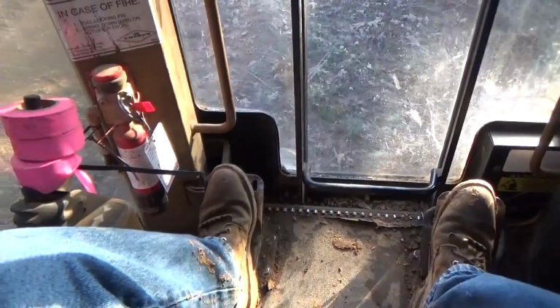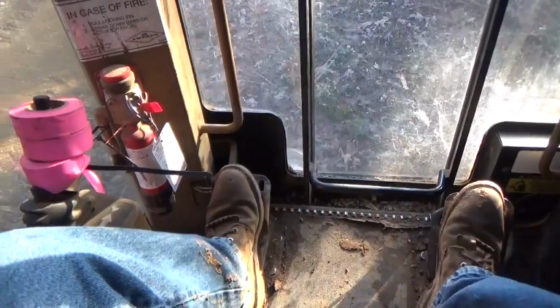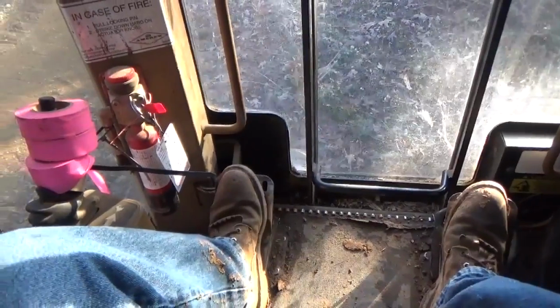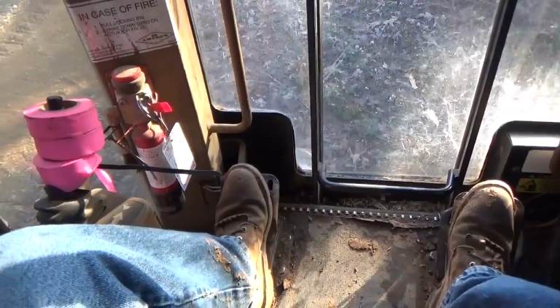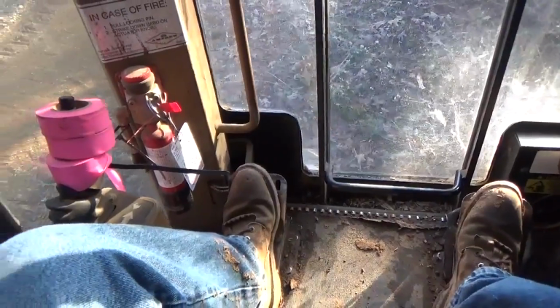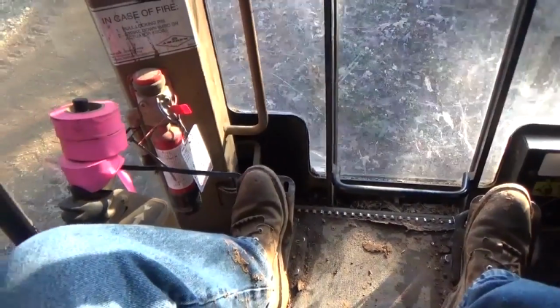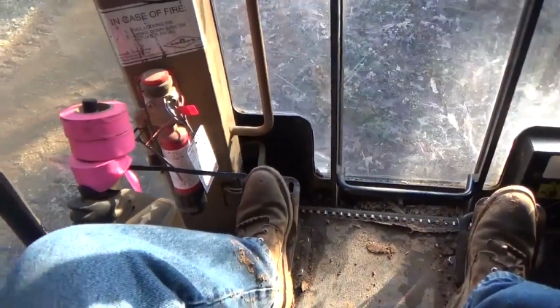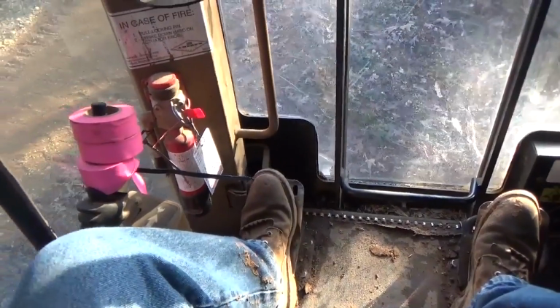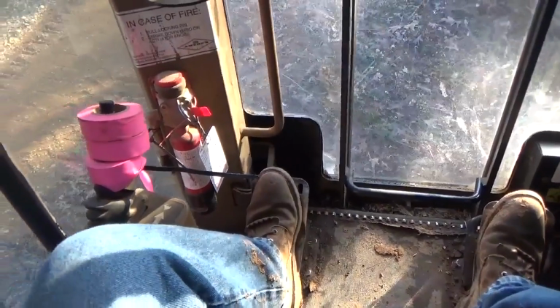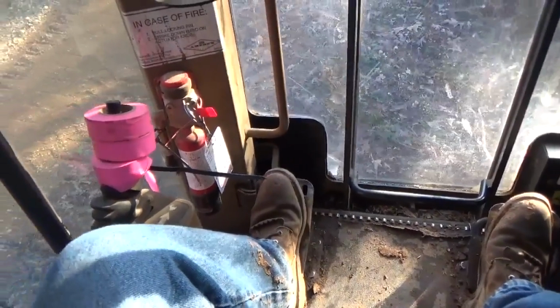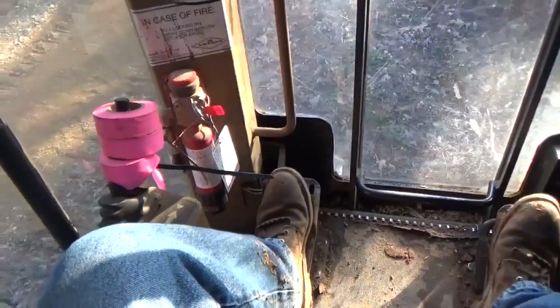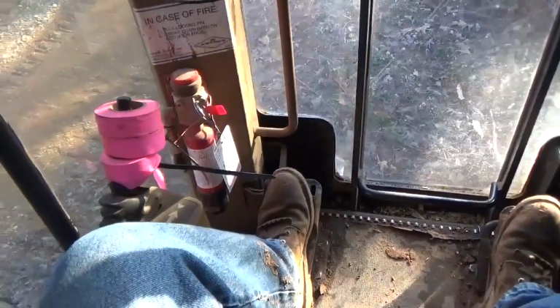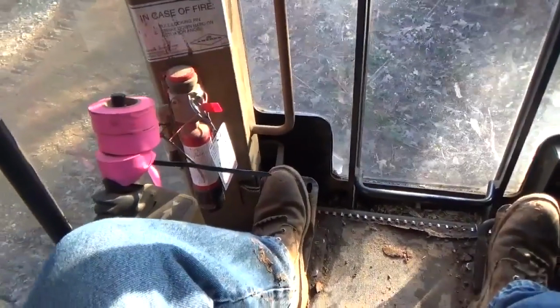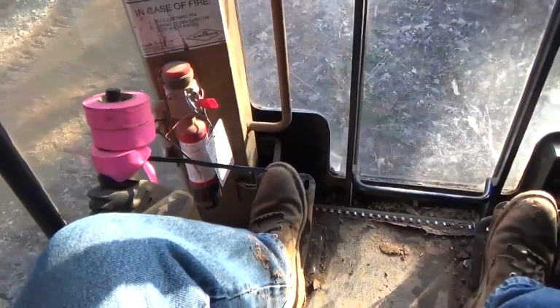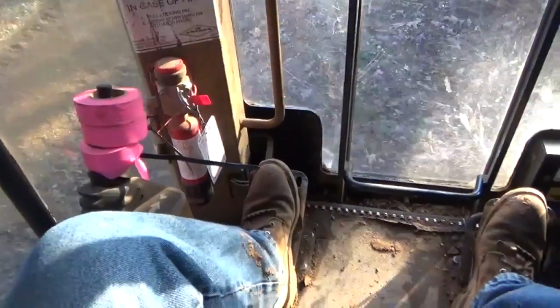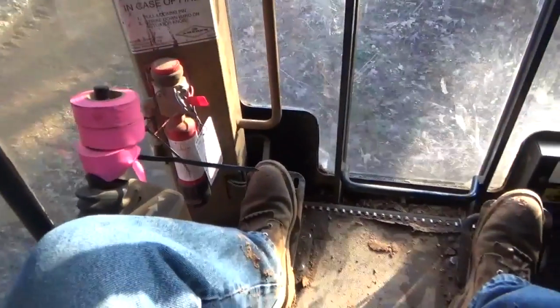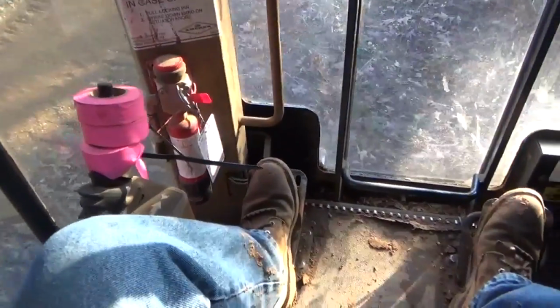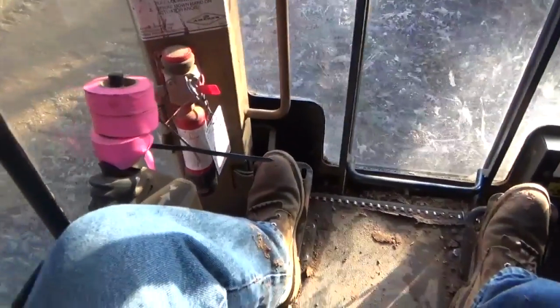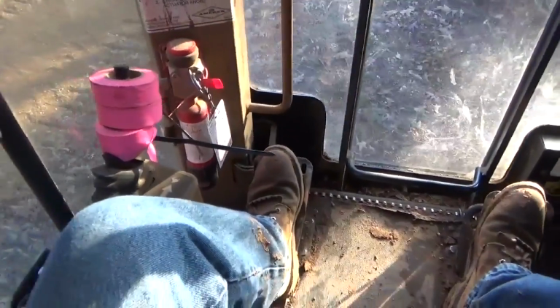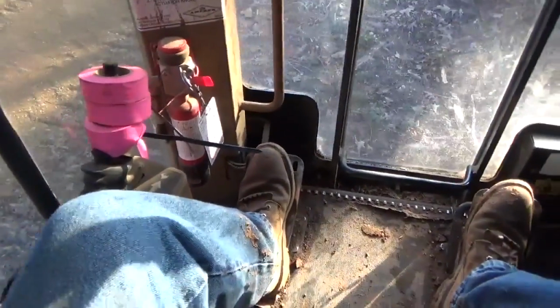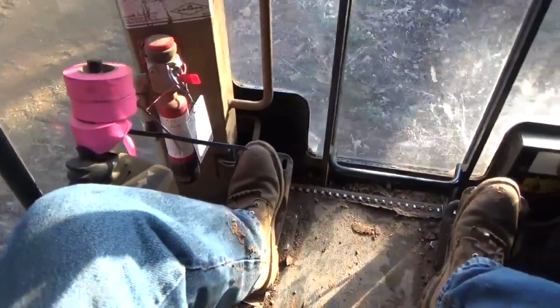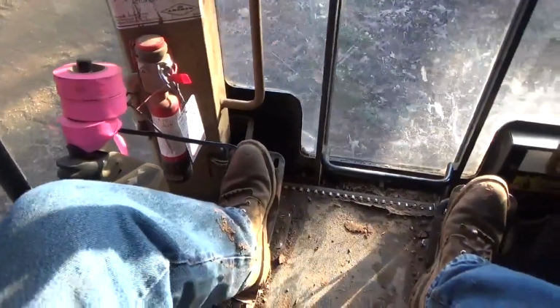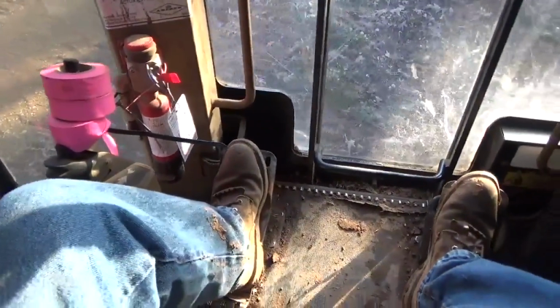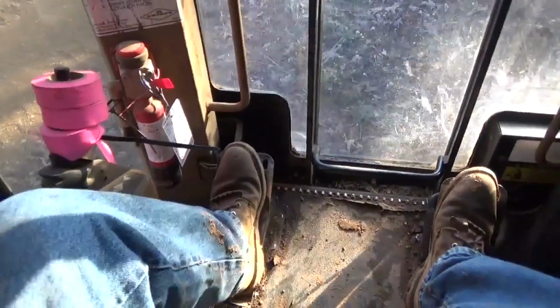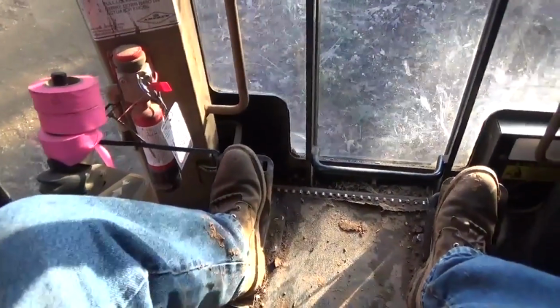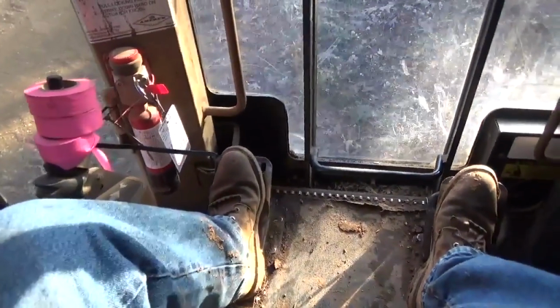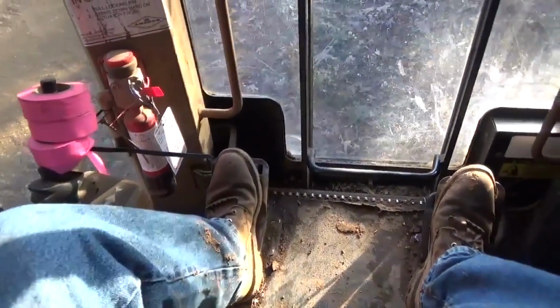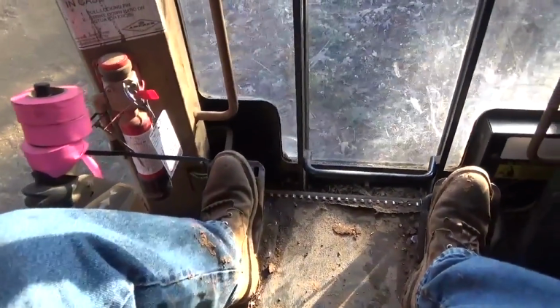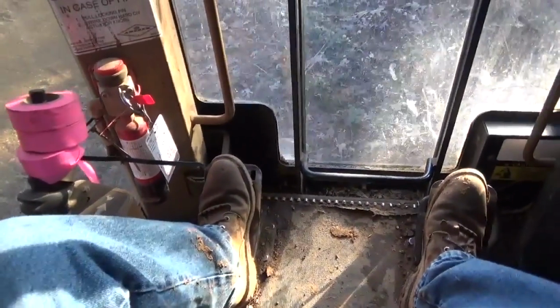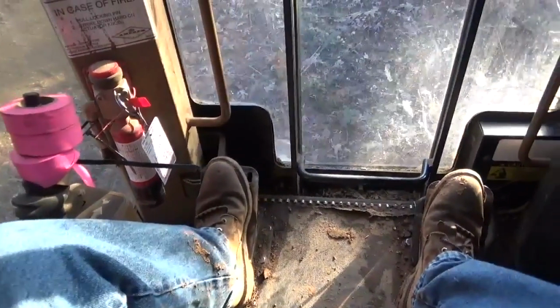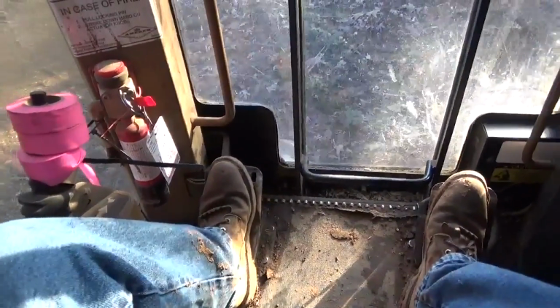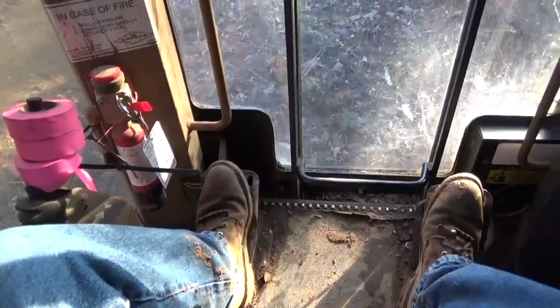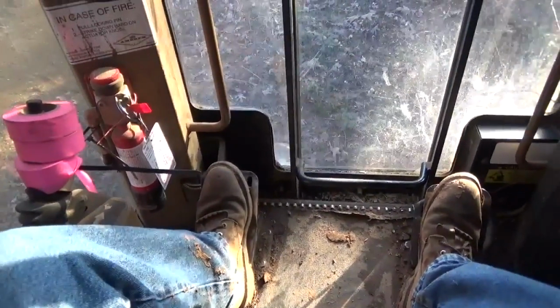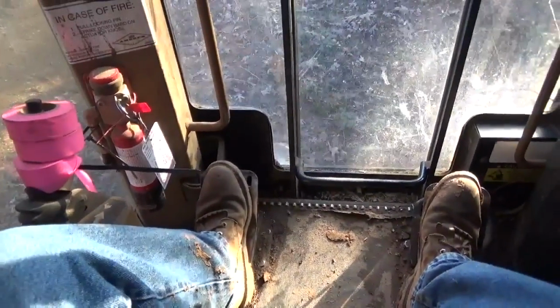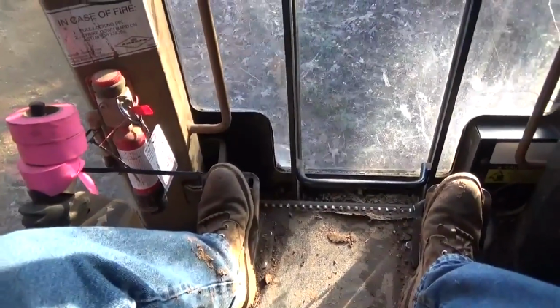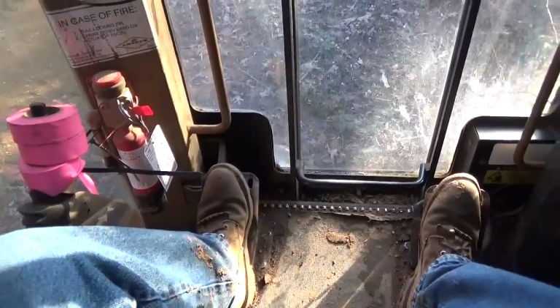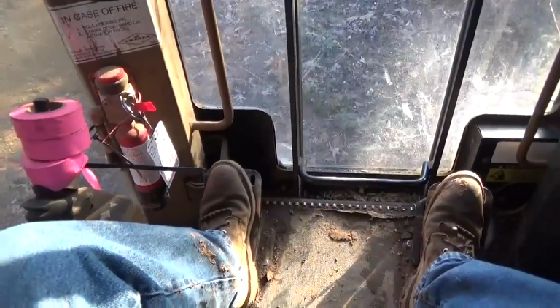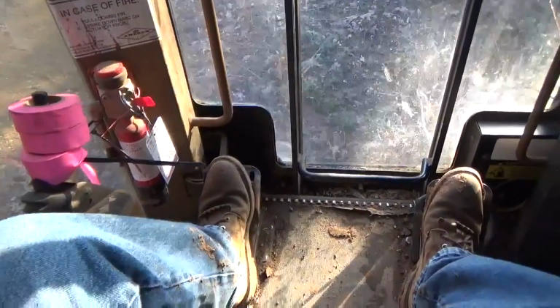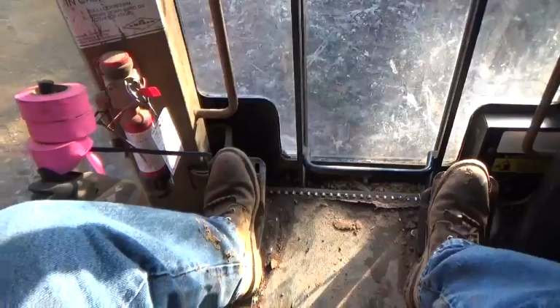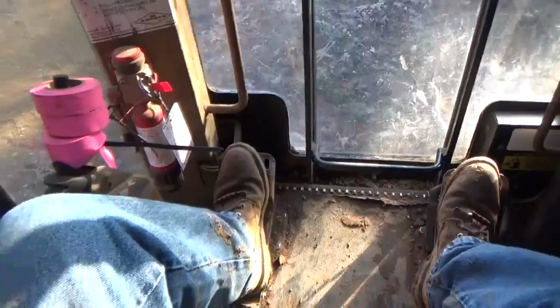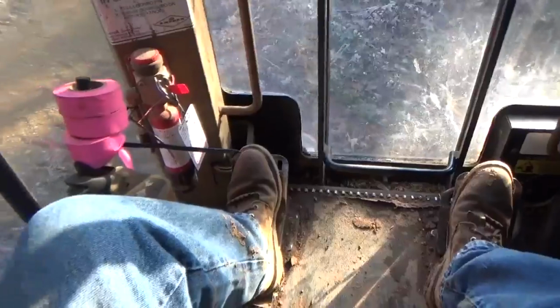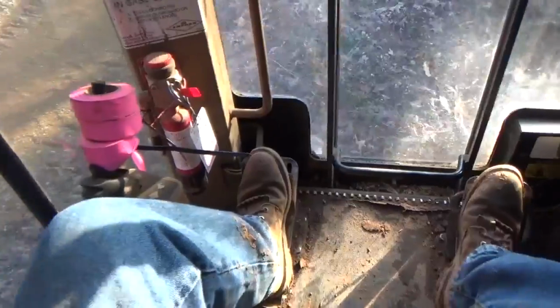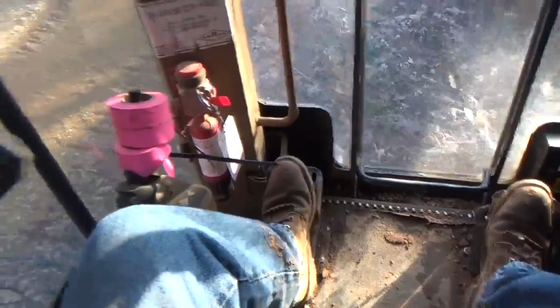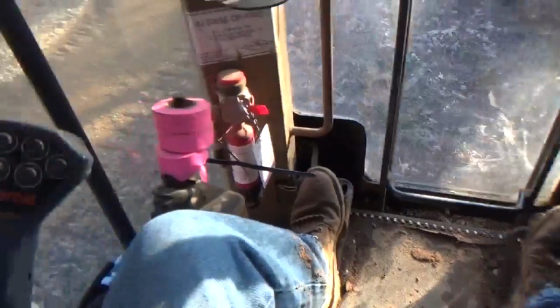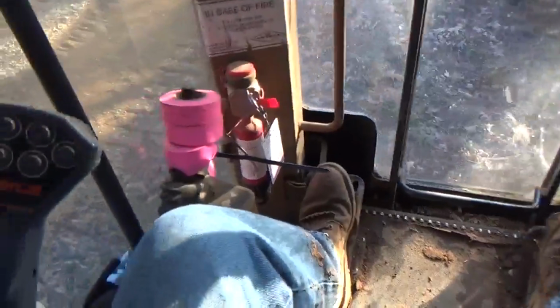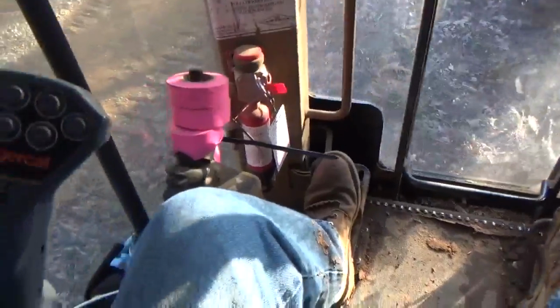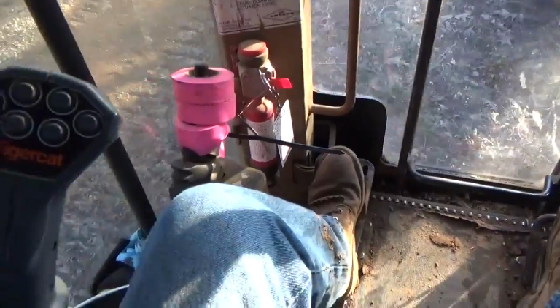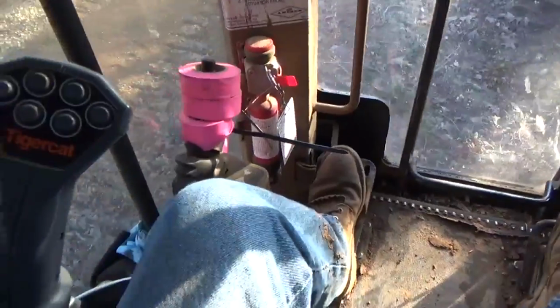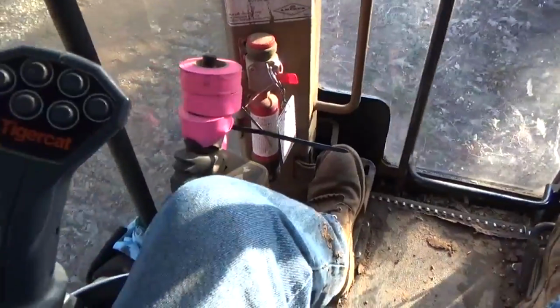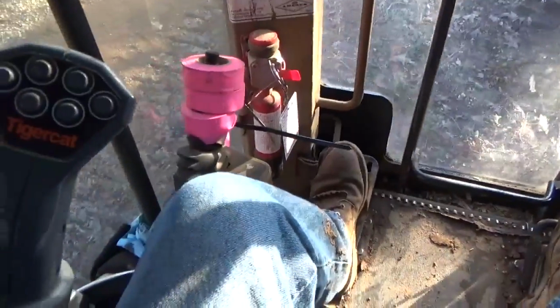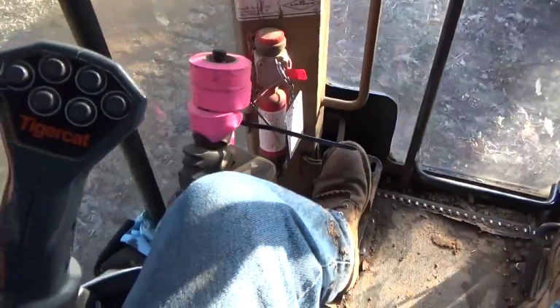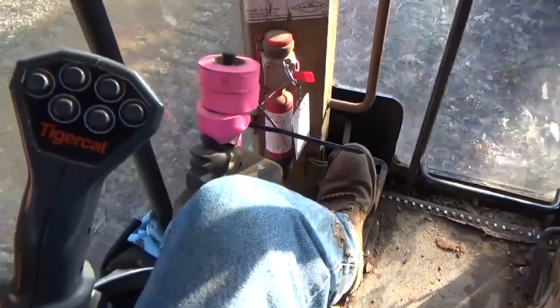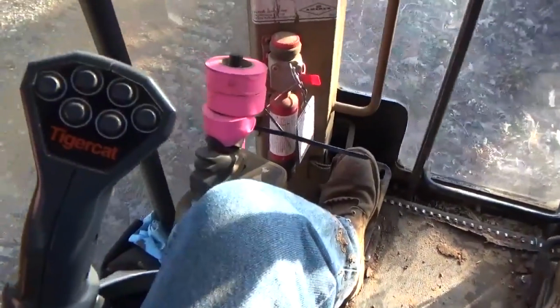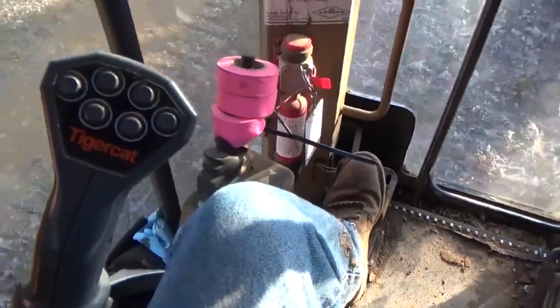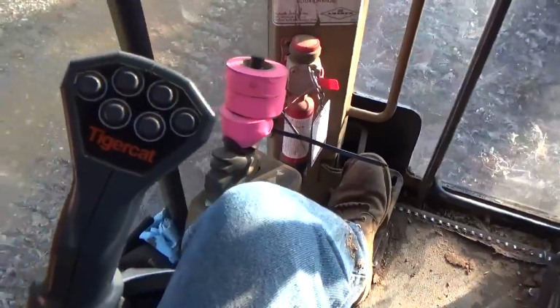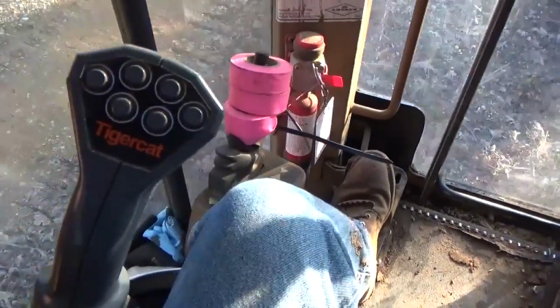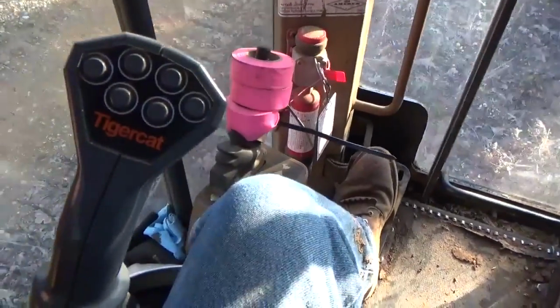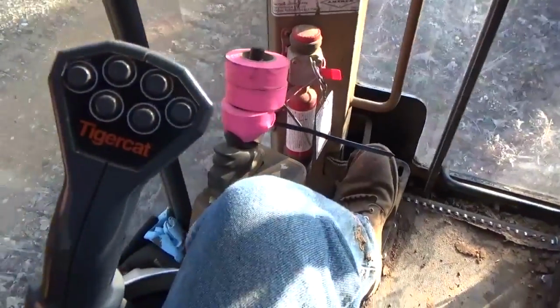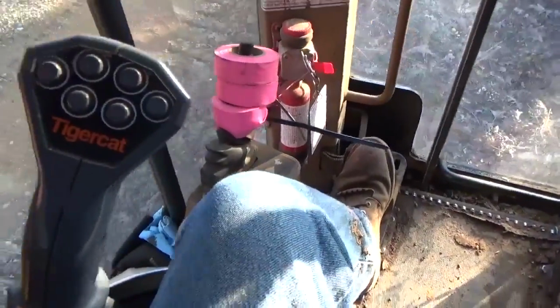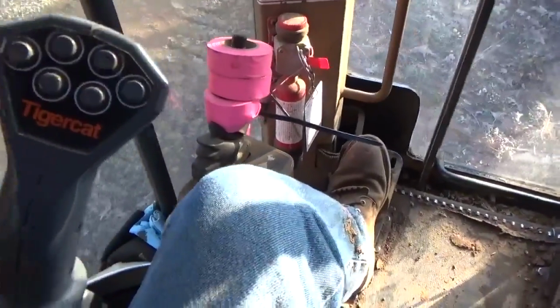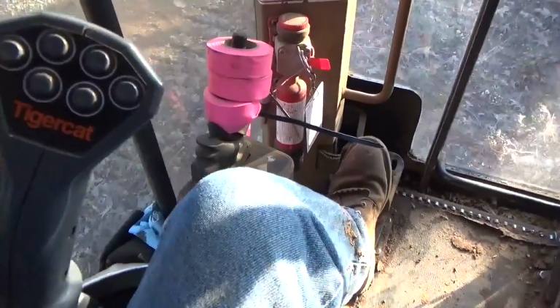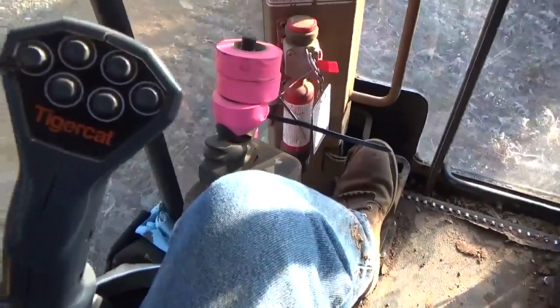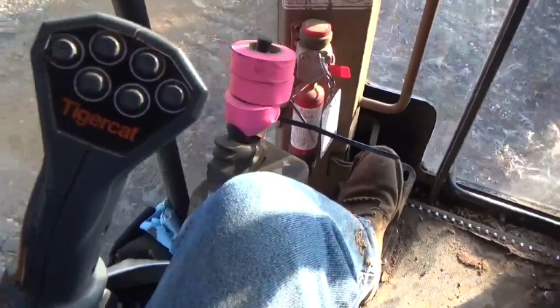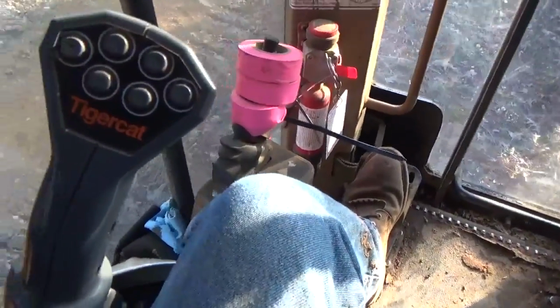Alright, I'm in the Tigercat L830C, and I'm going to show you how the controls work on this machine.